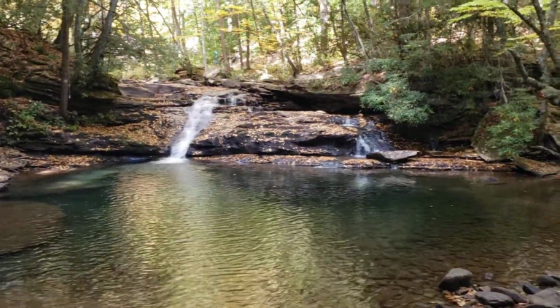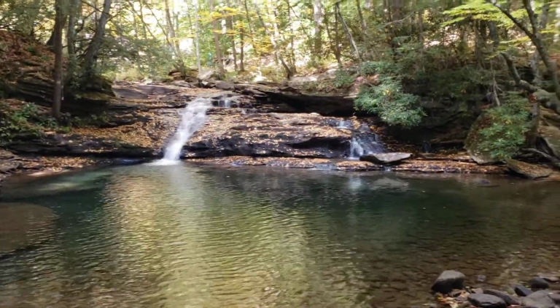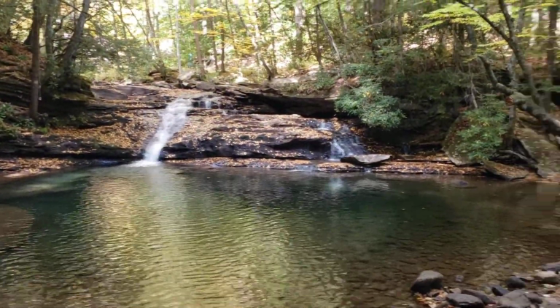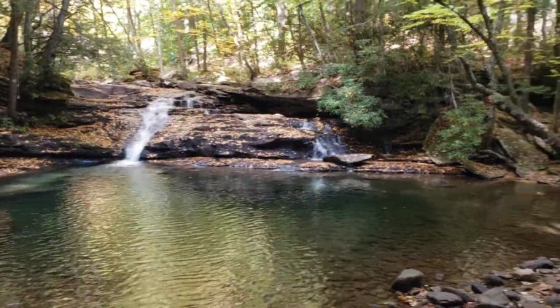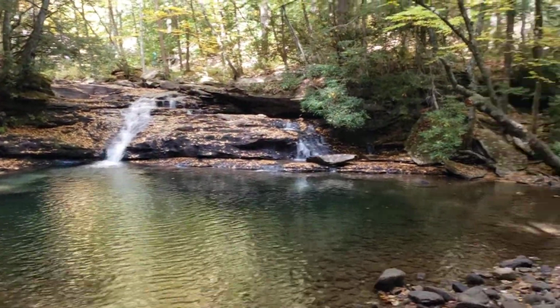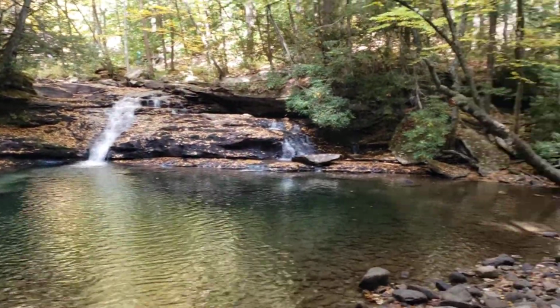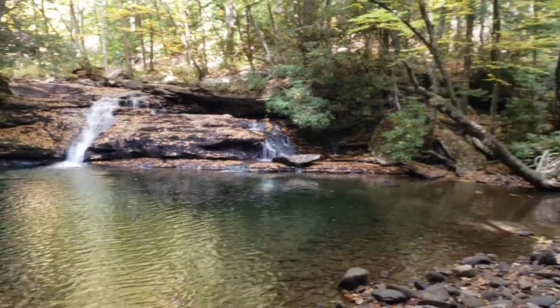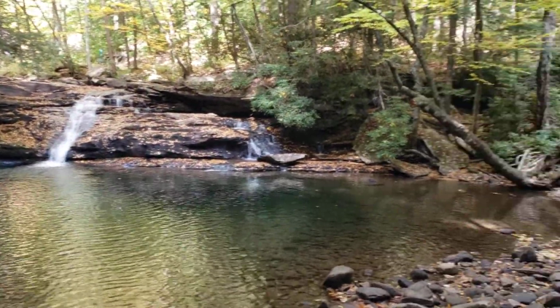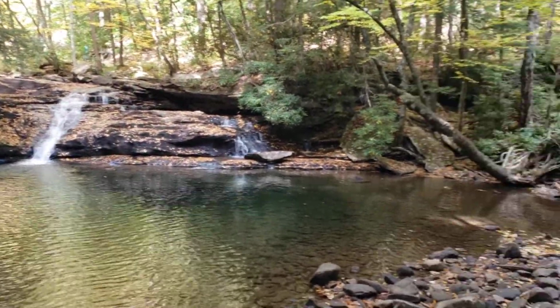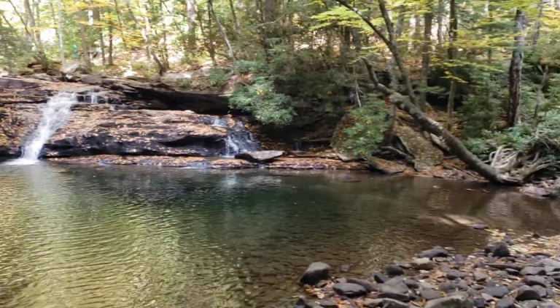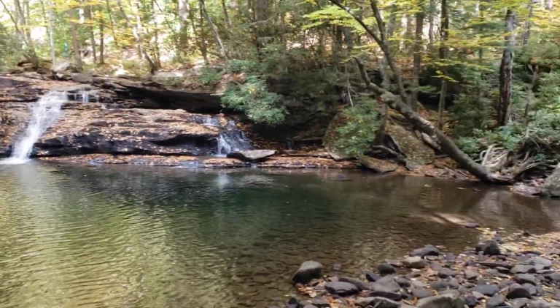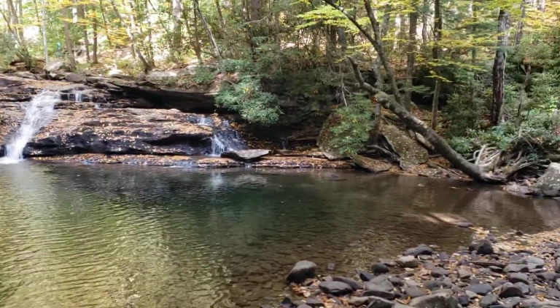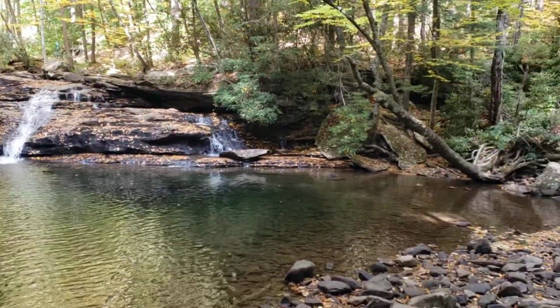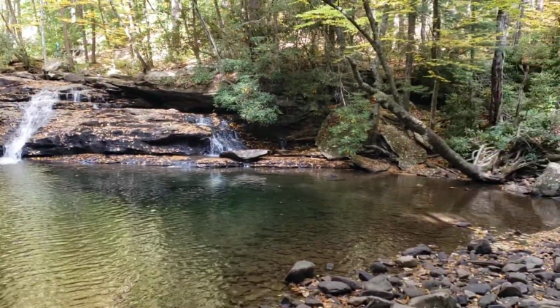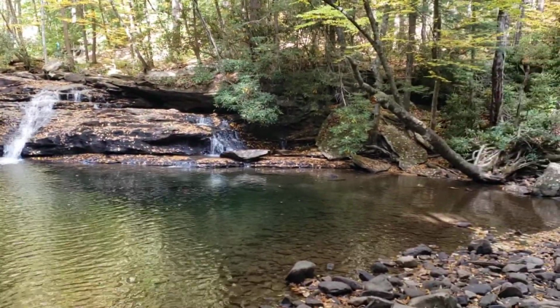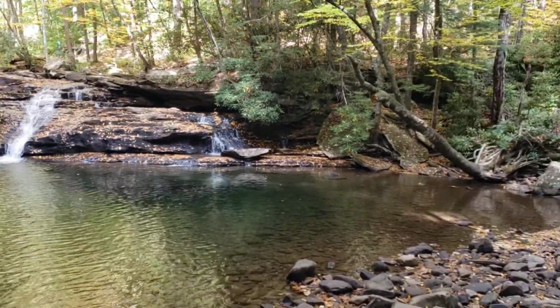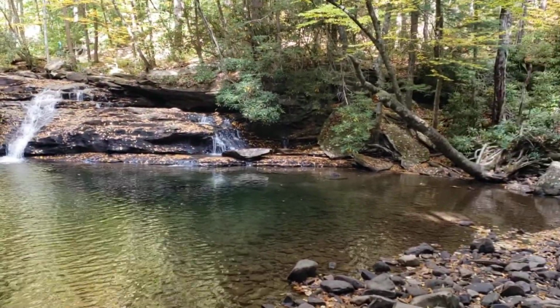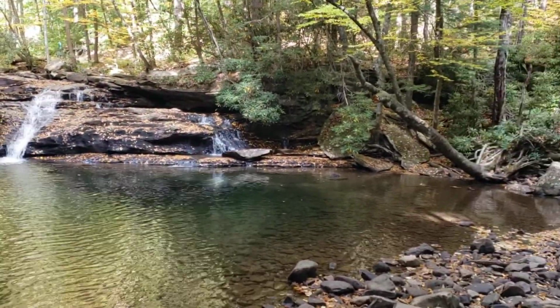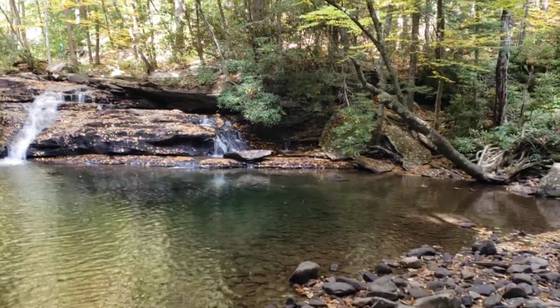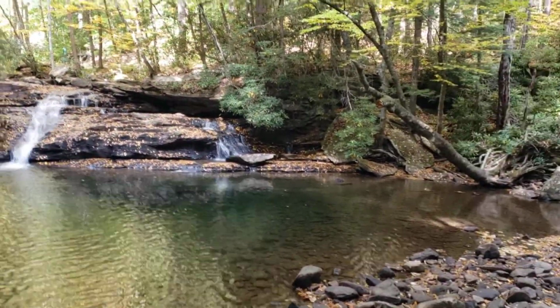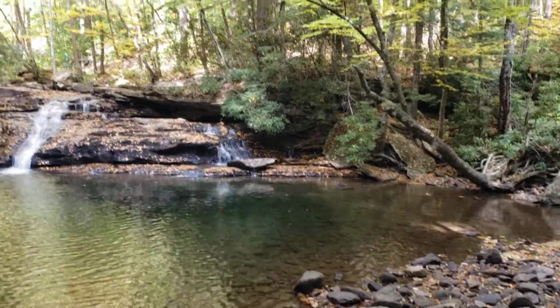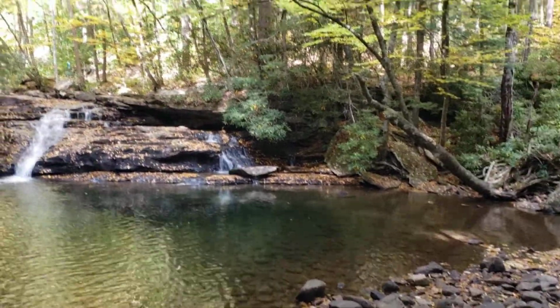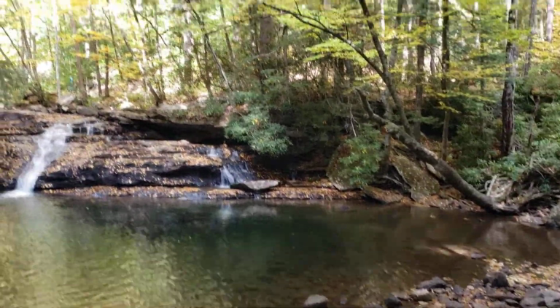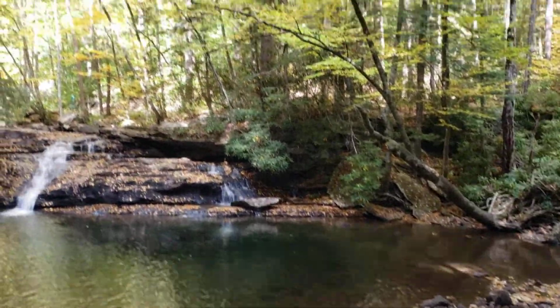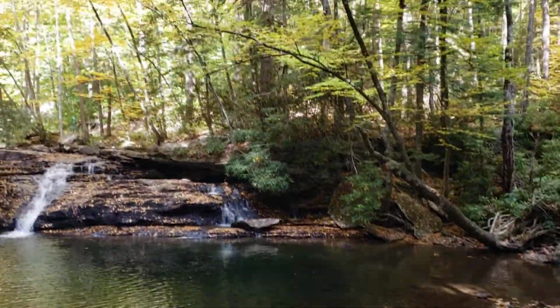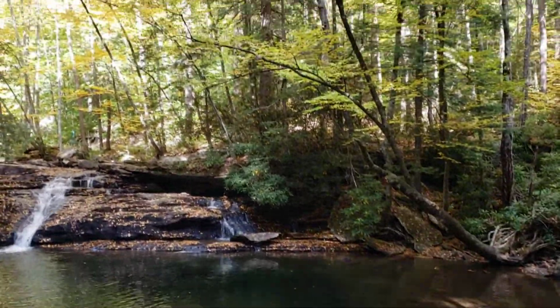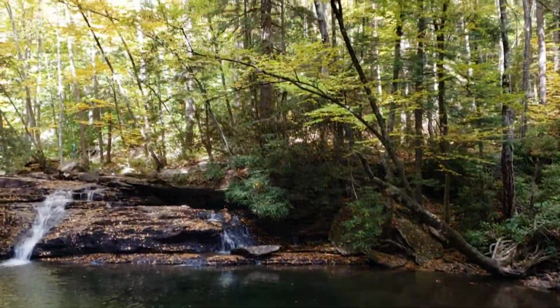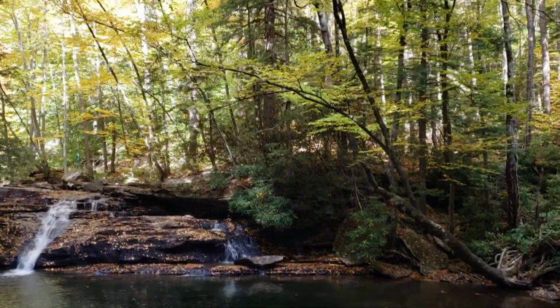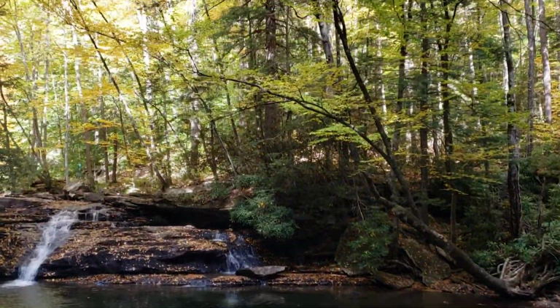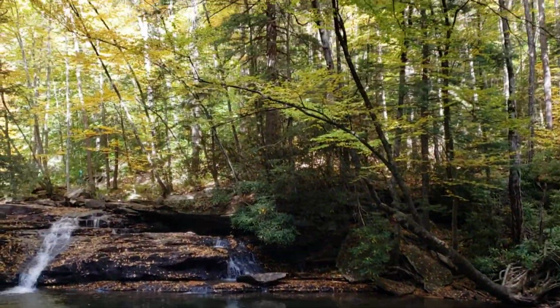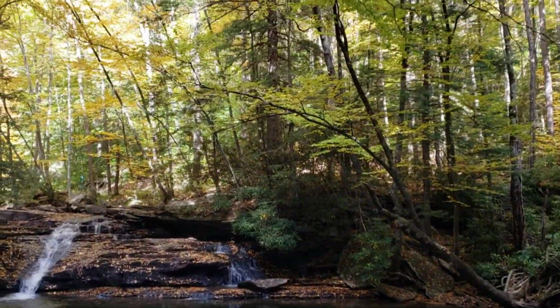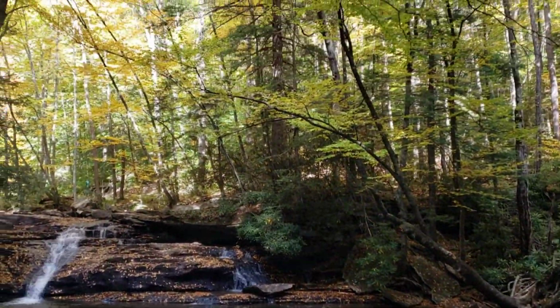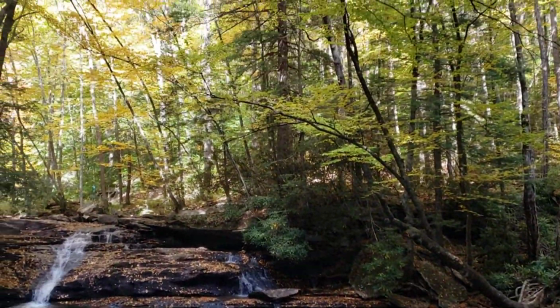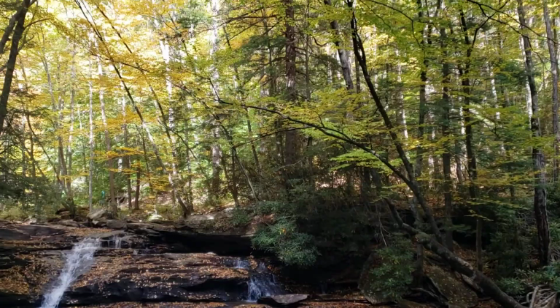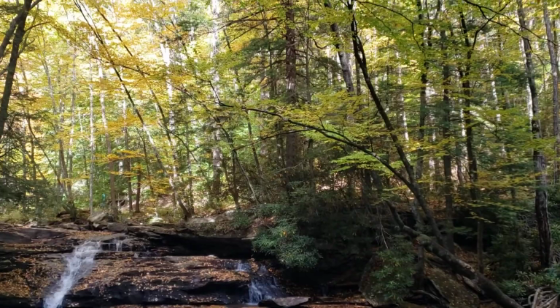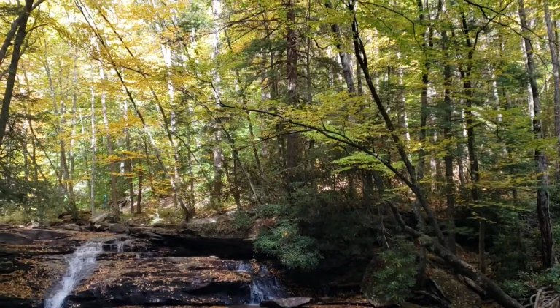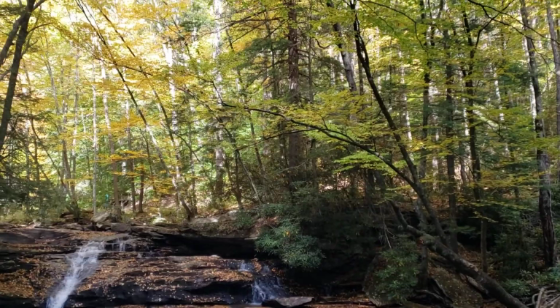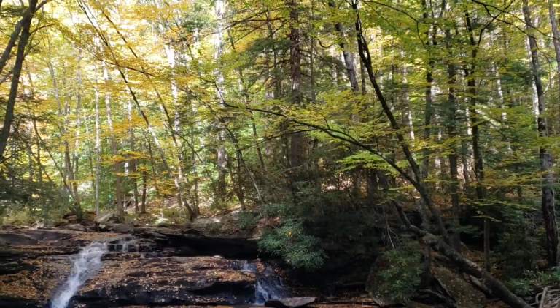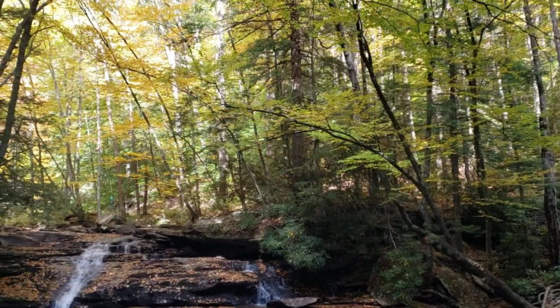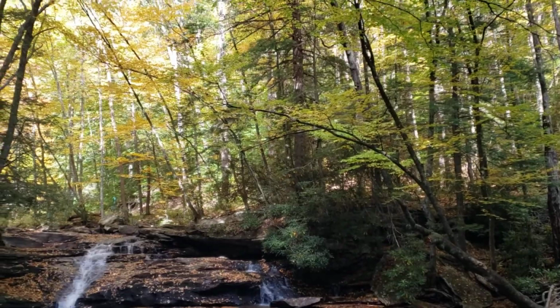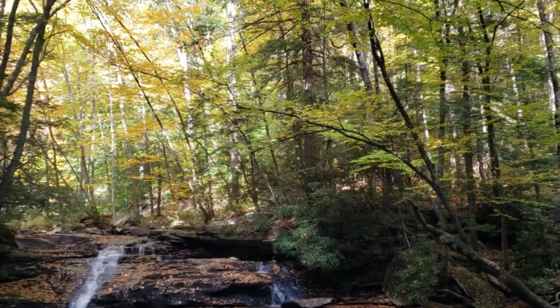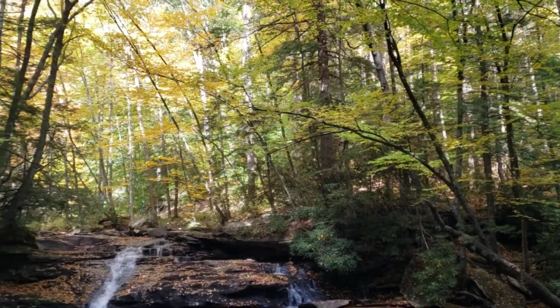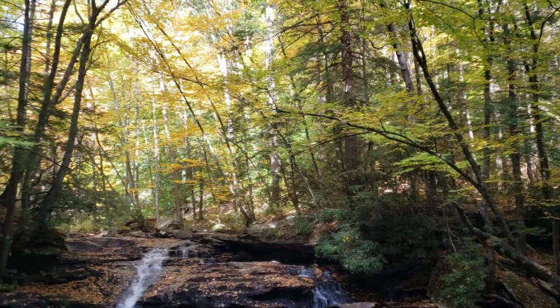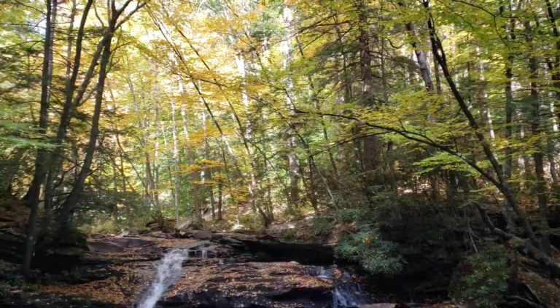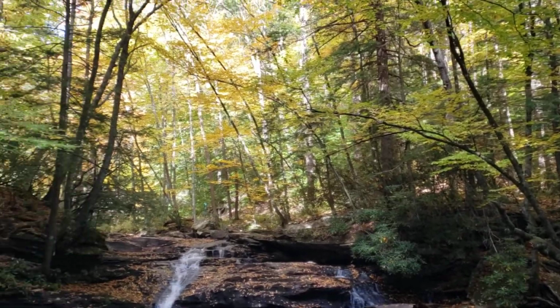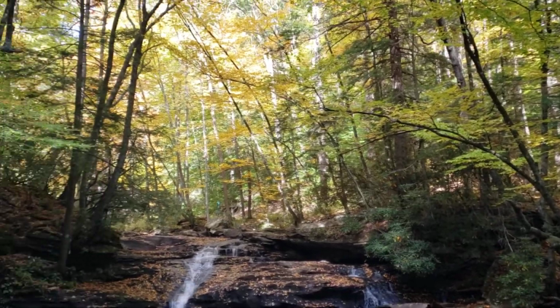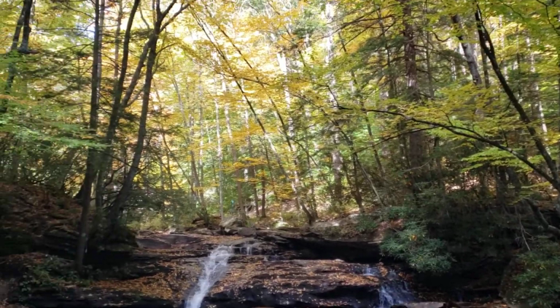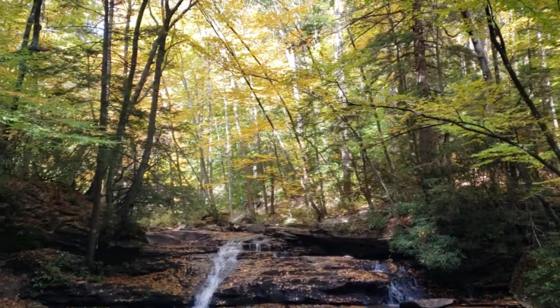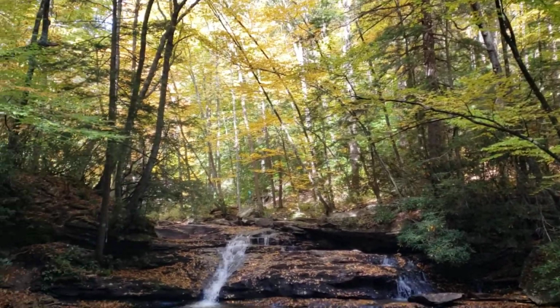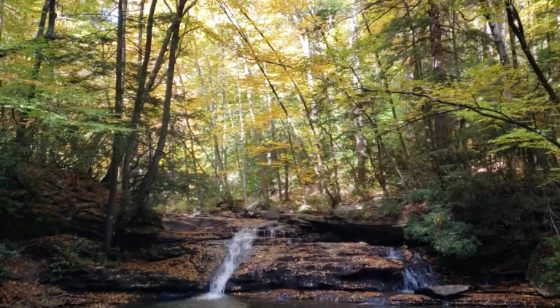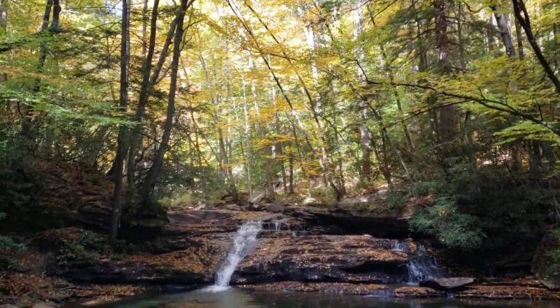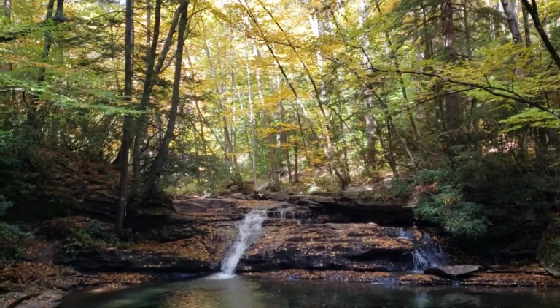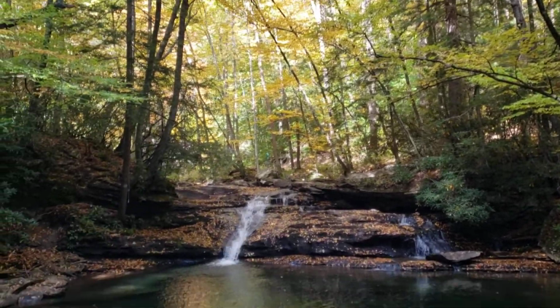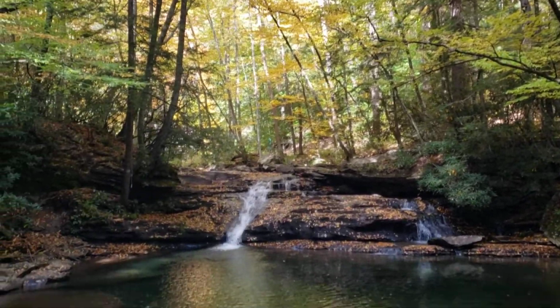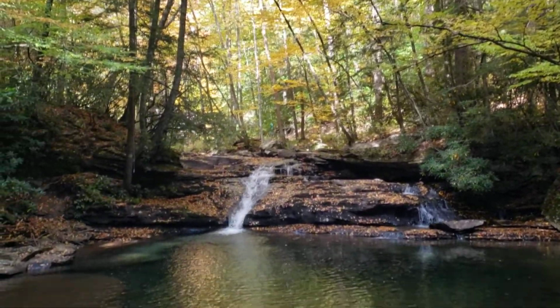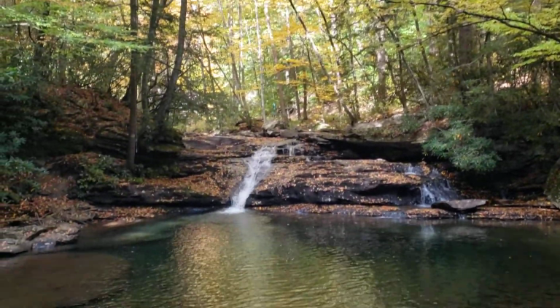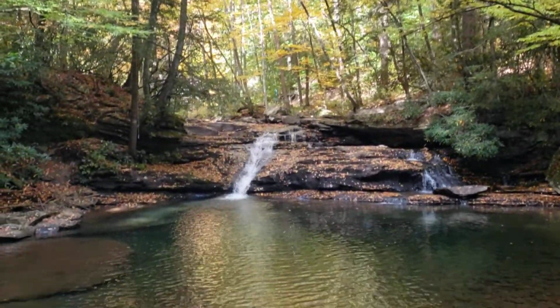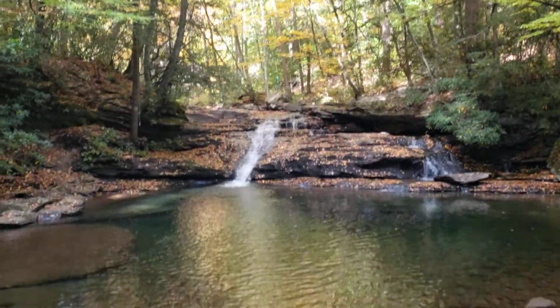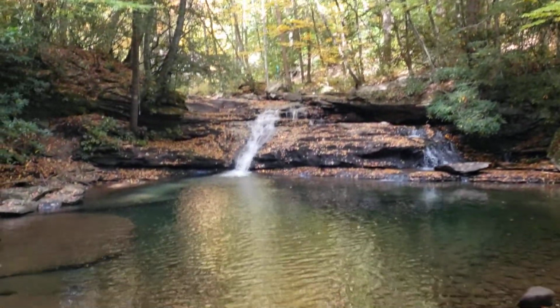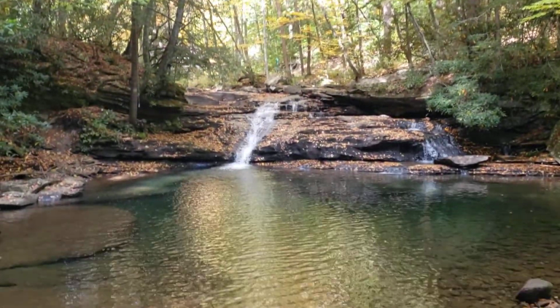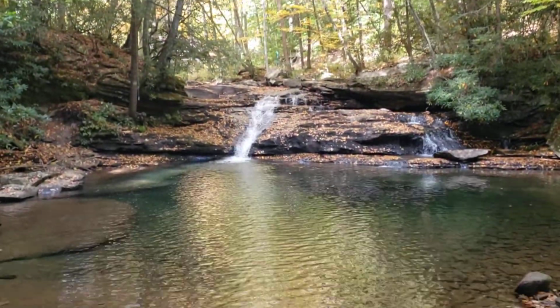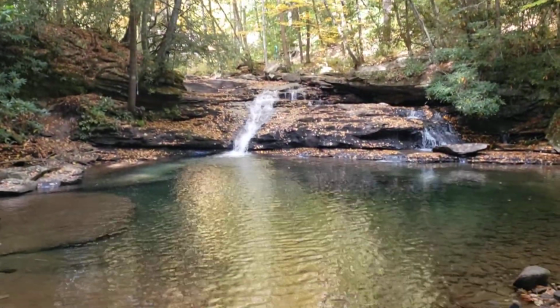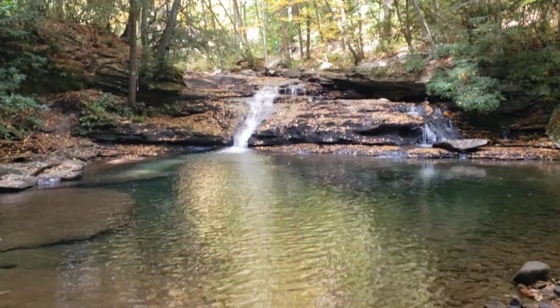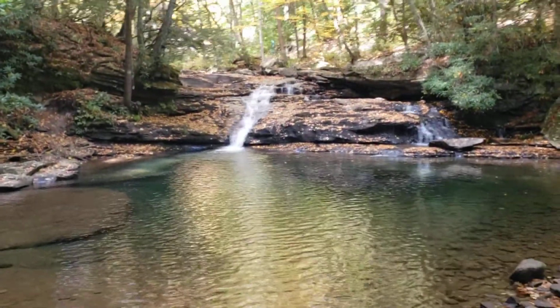In the spring you'd have rhododendron here, but right now it's the fall. Check out these gorgeous colors all around the falls.